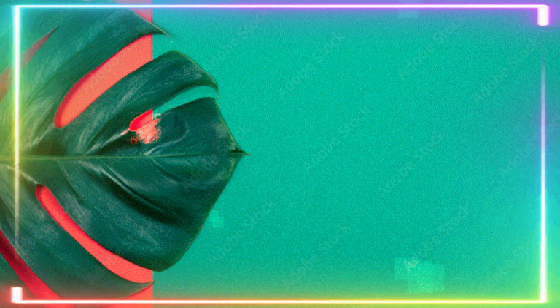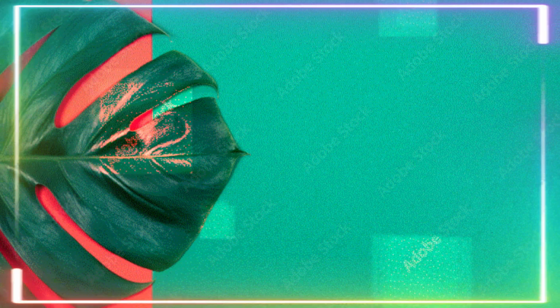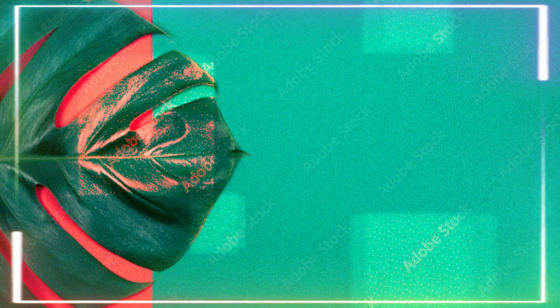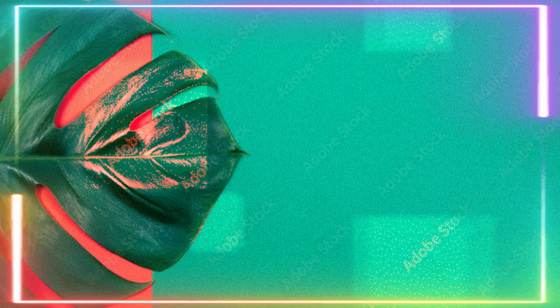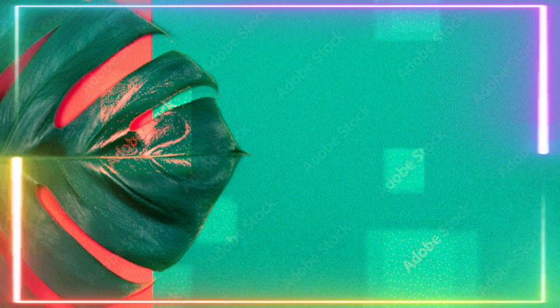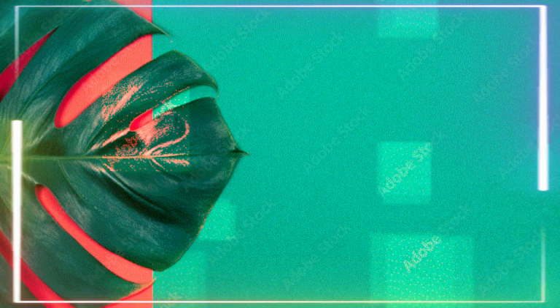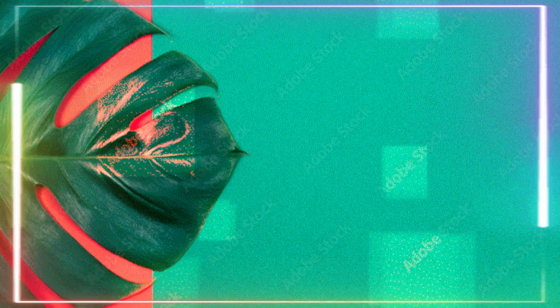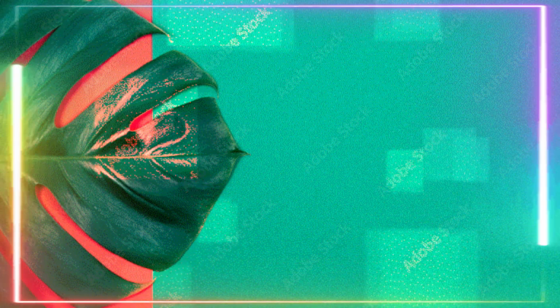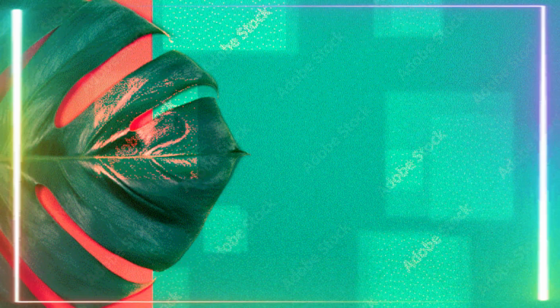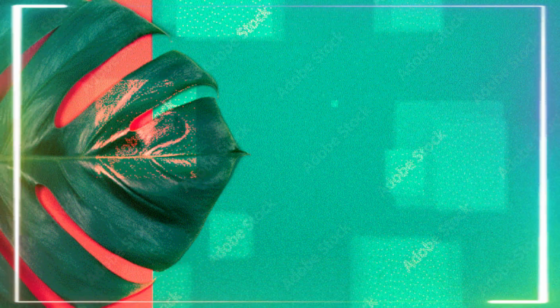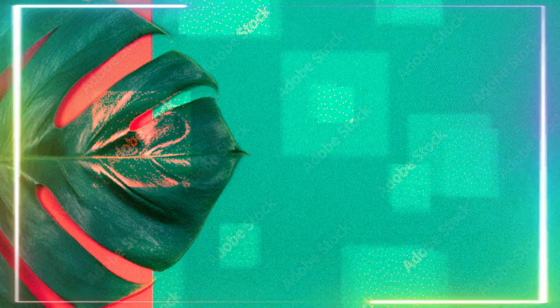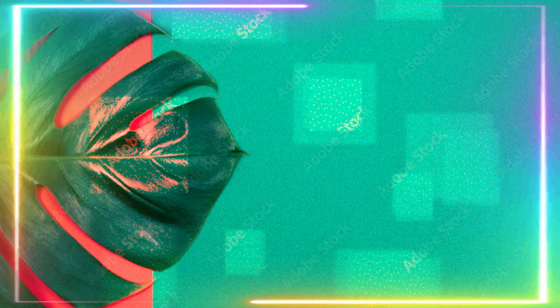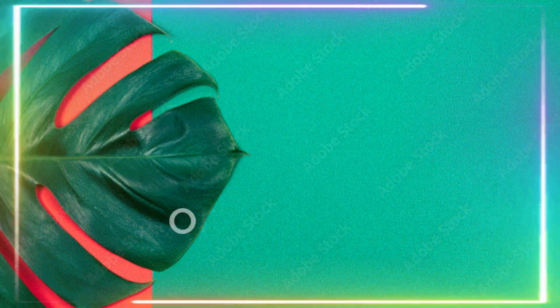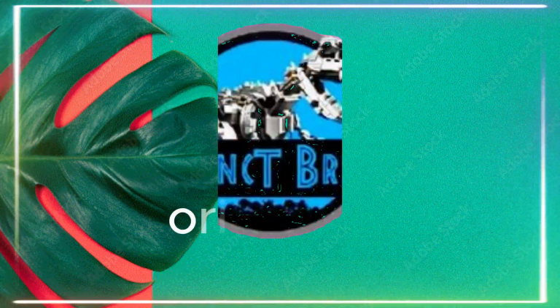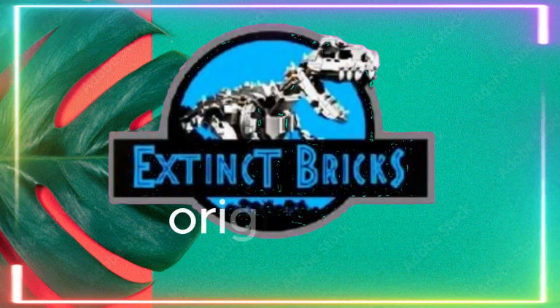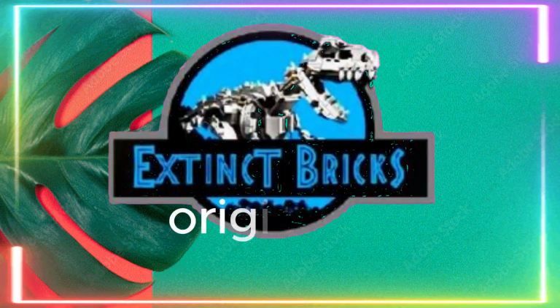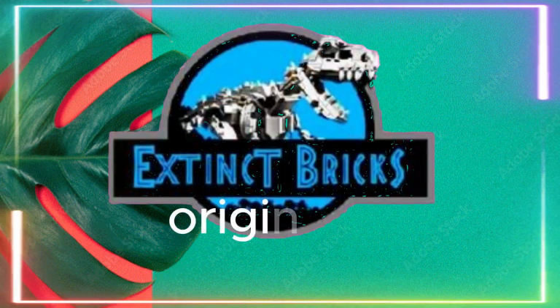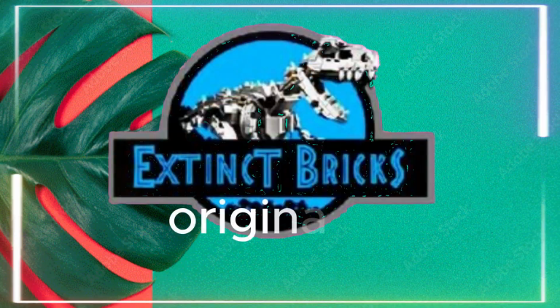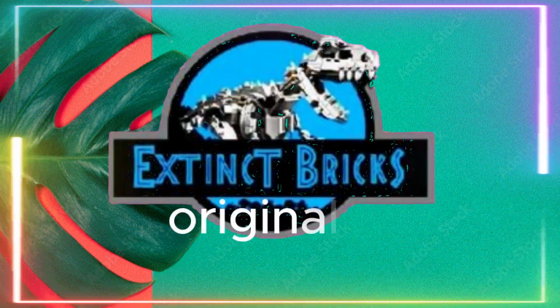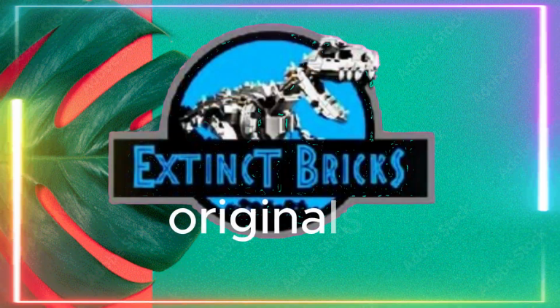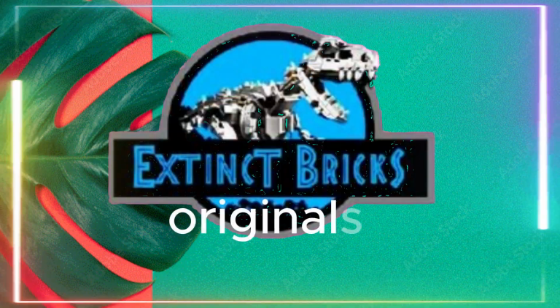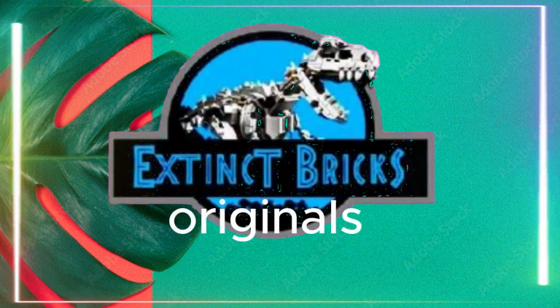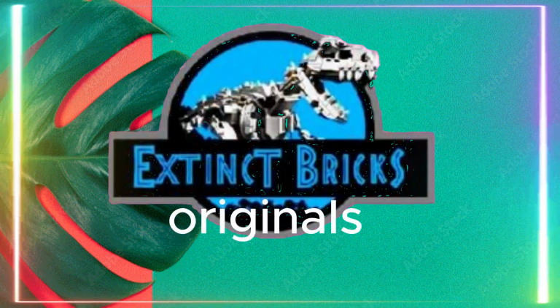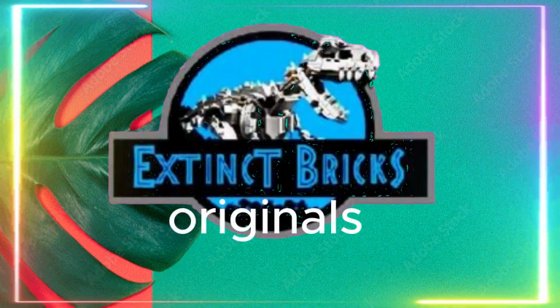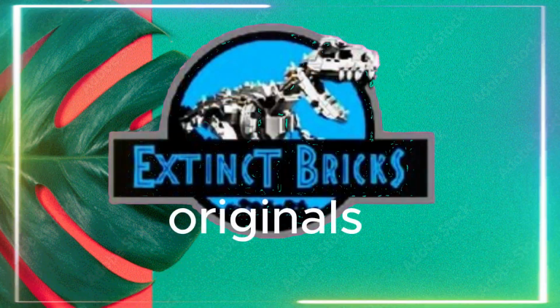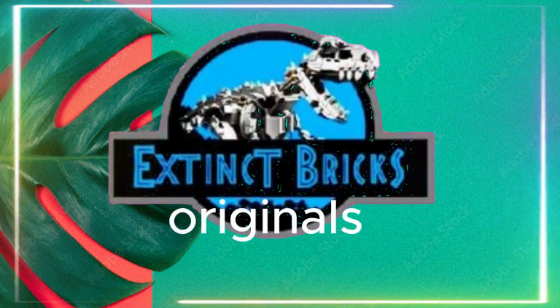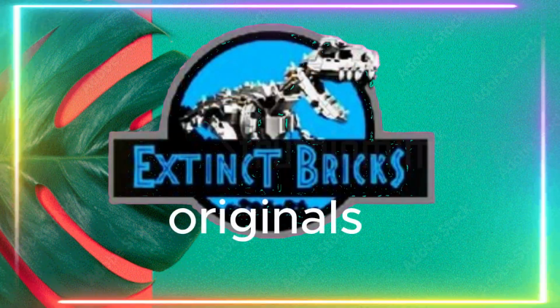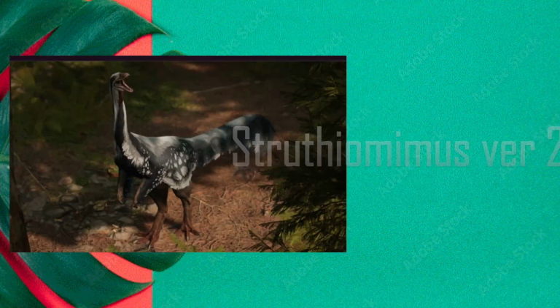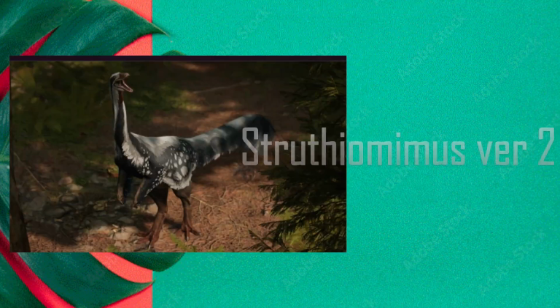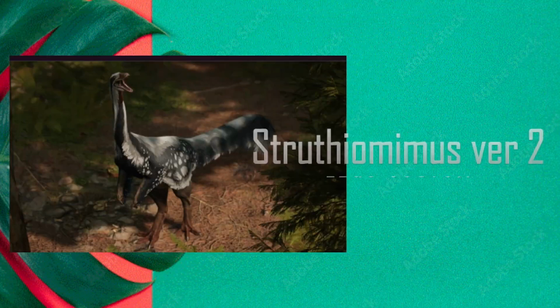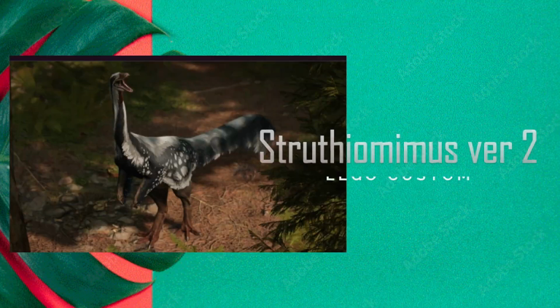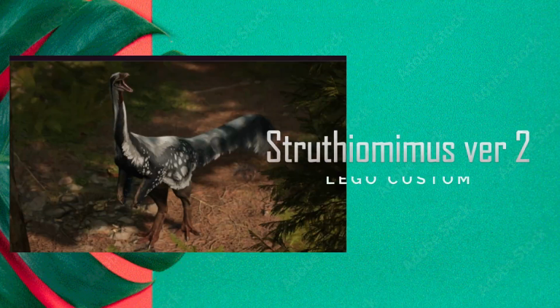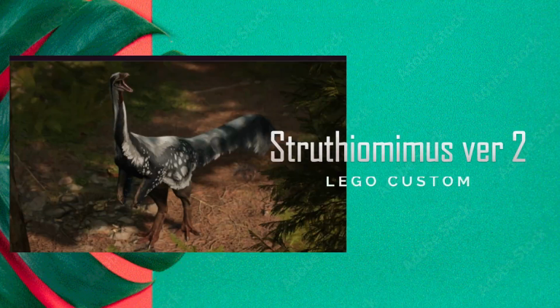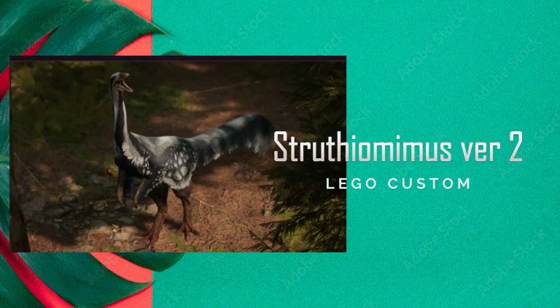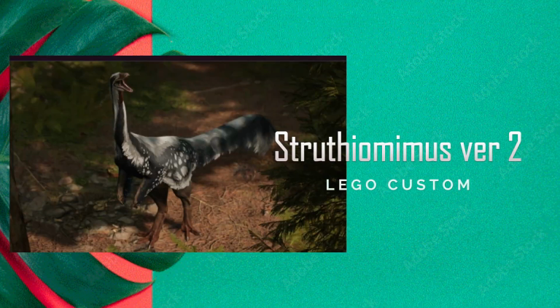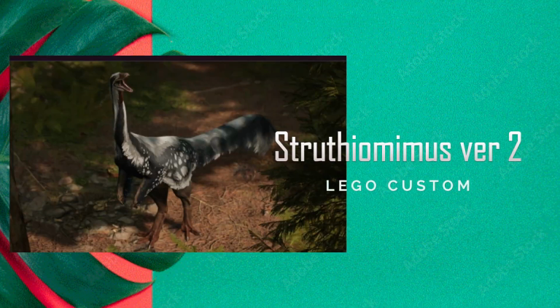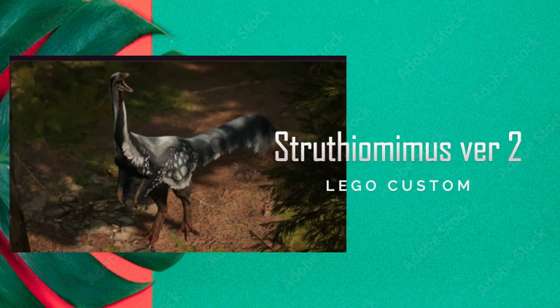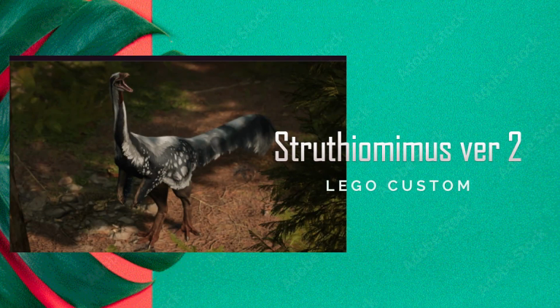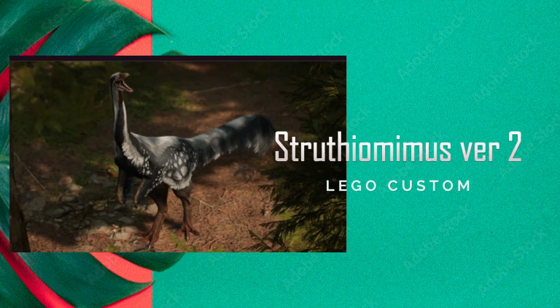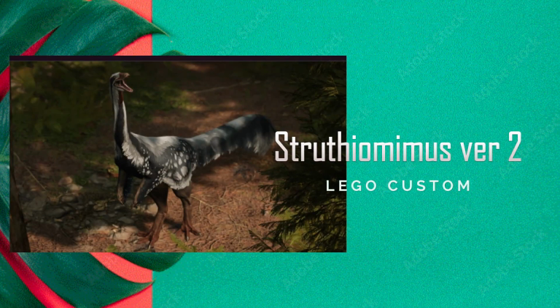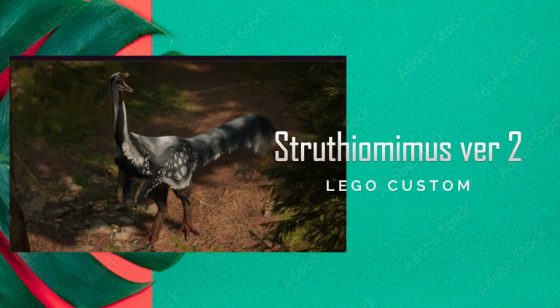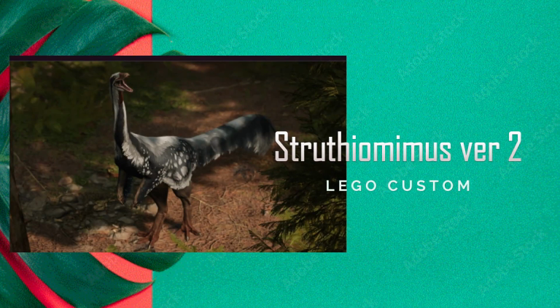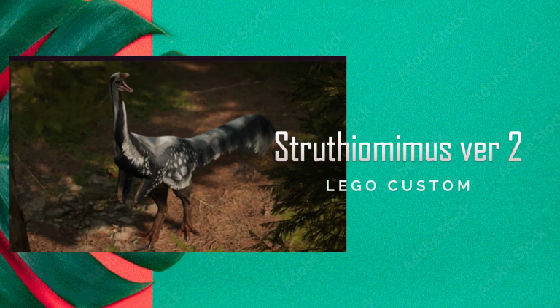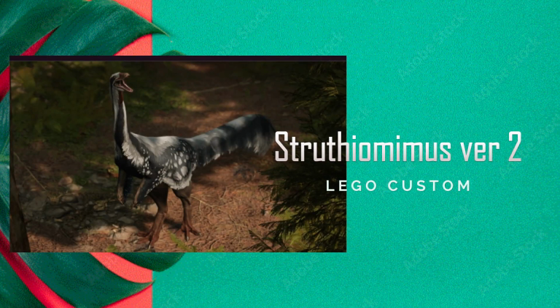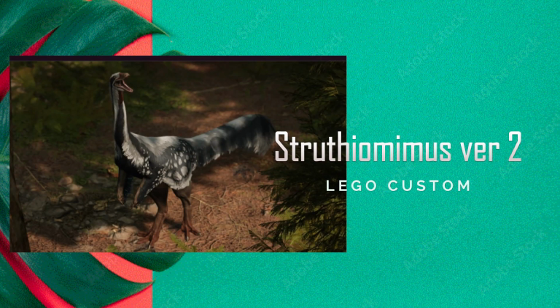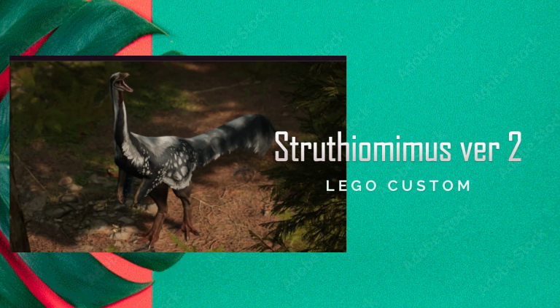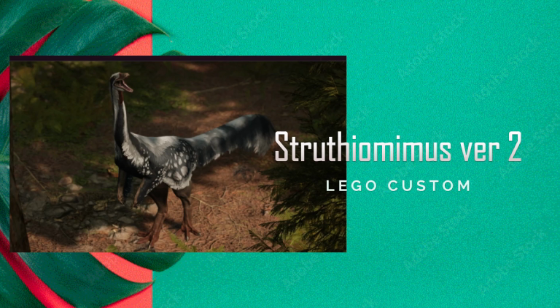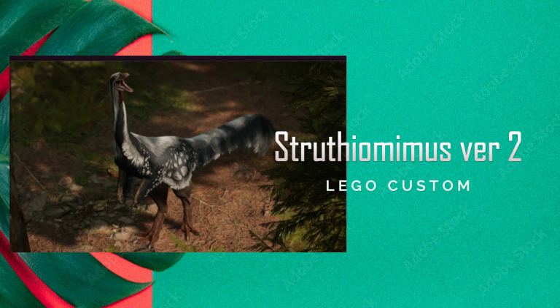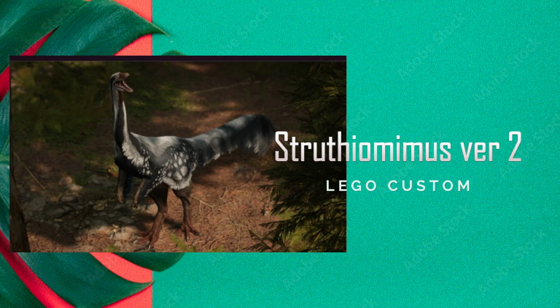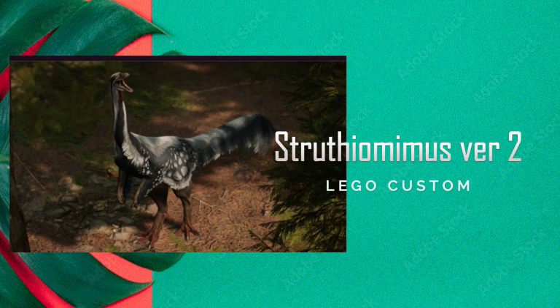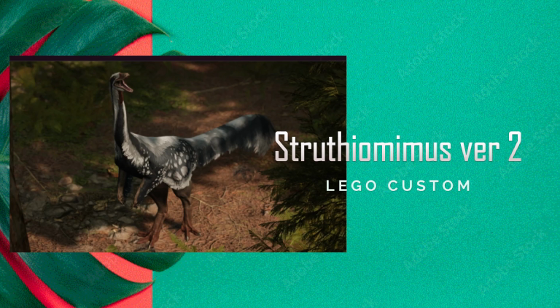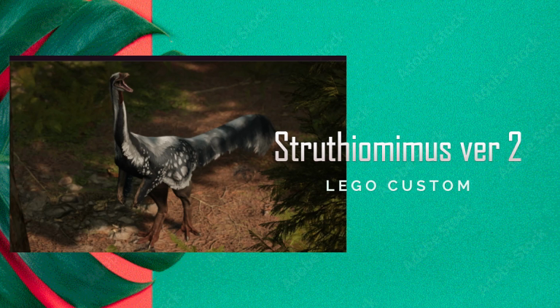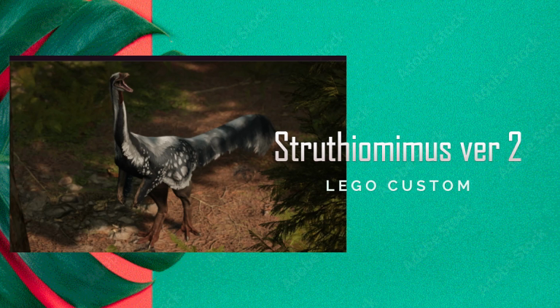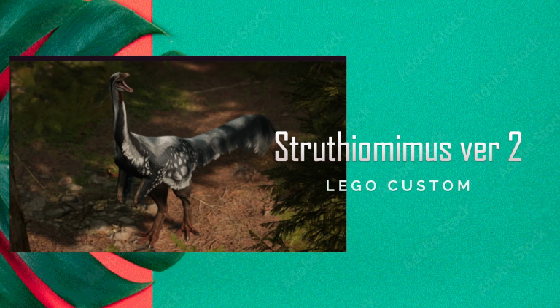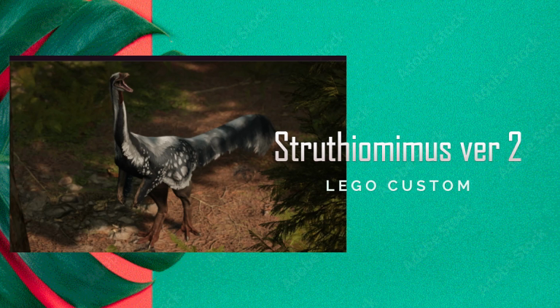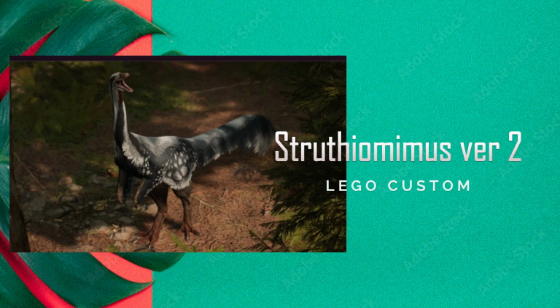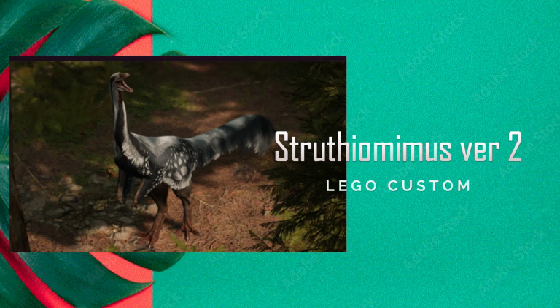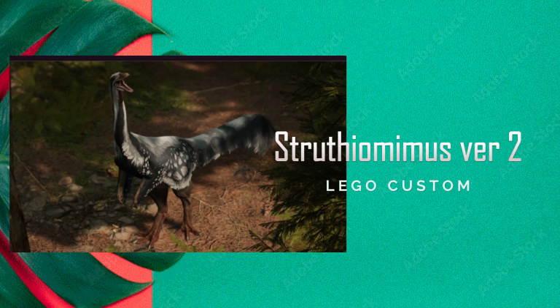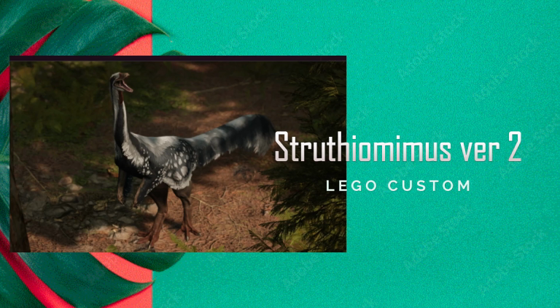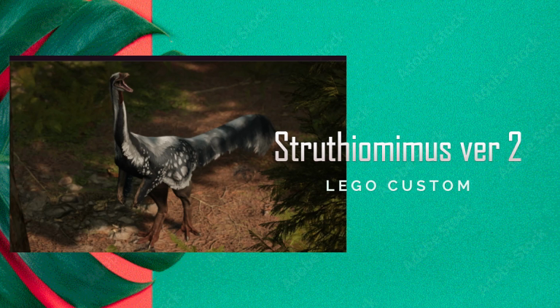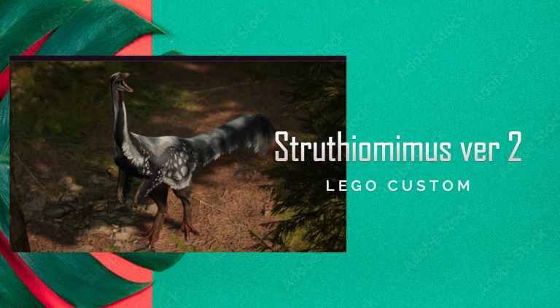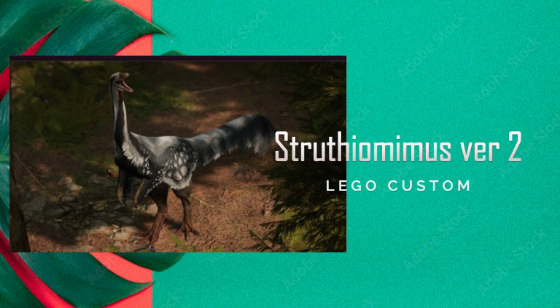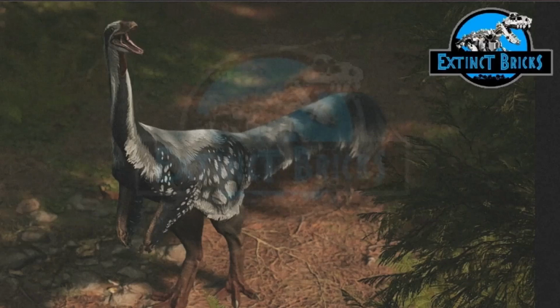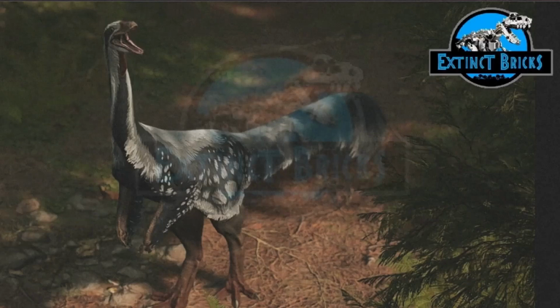Hello everyone and welcome to another episode of Extinct Prigs Originals. This is our Struthiomimus version 2 LEGO costume.